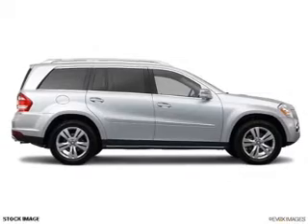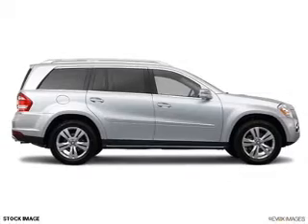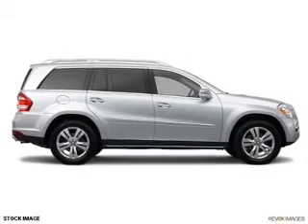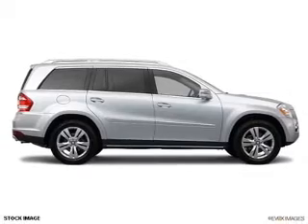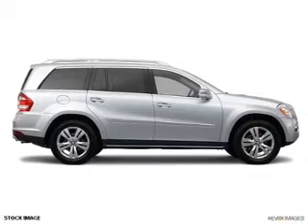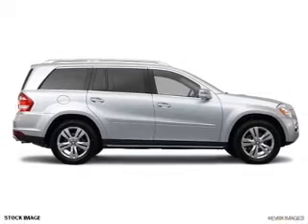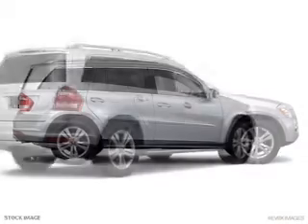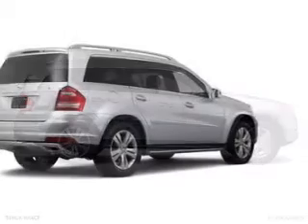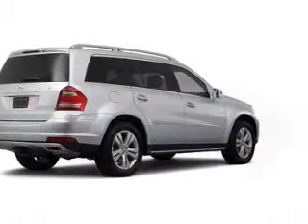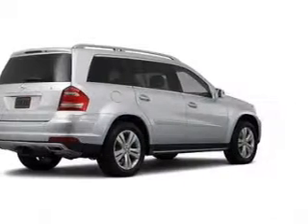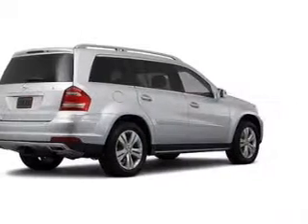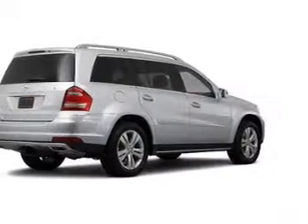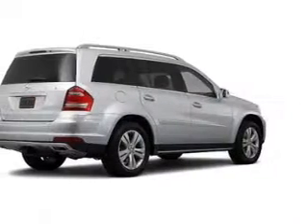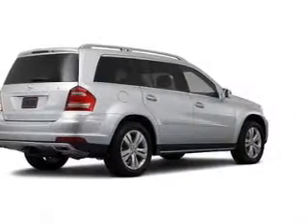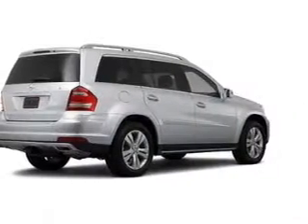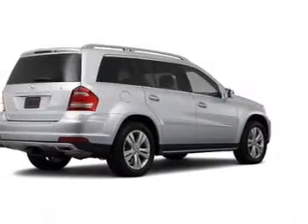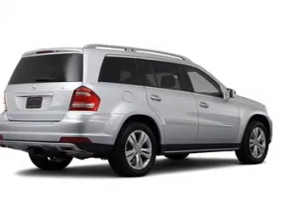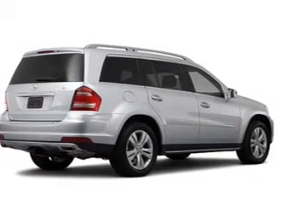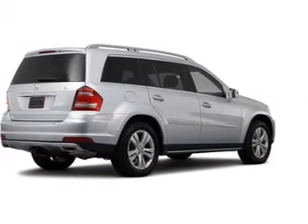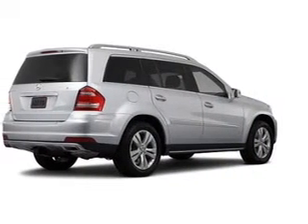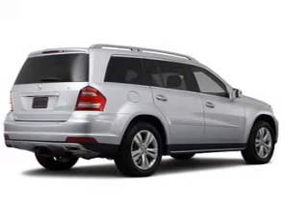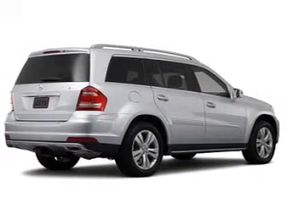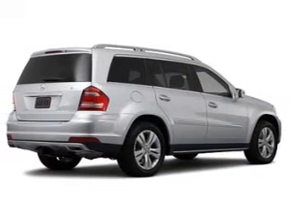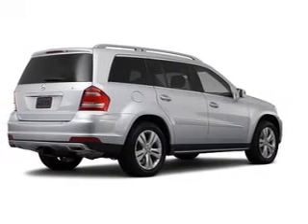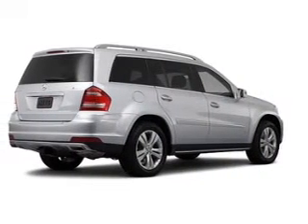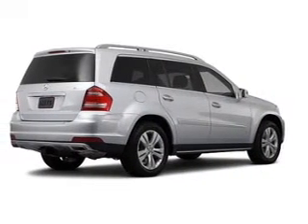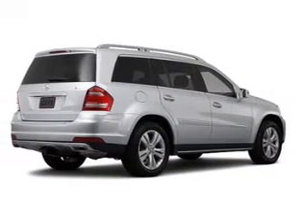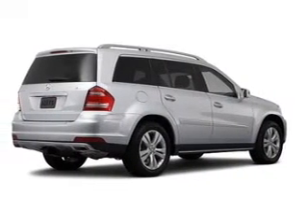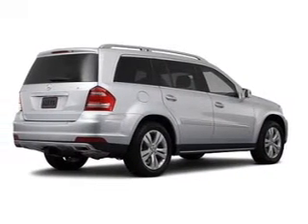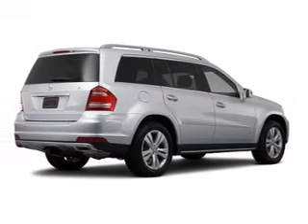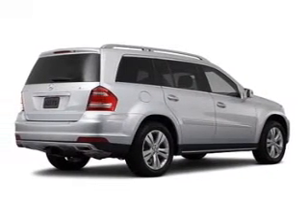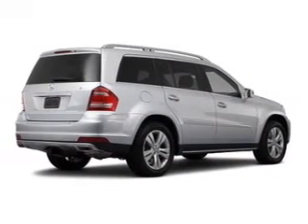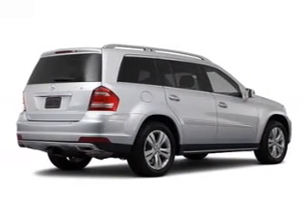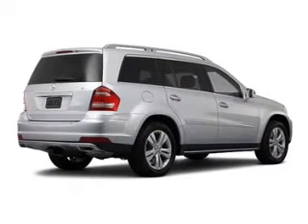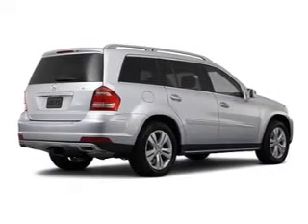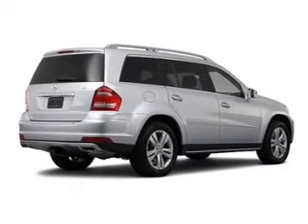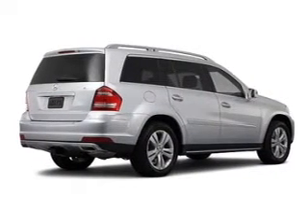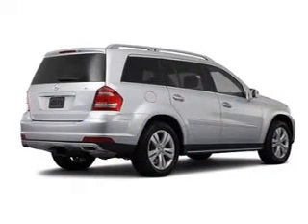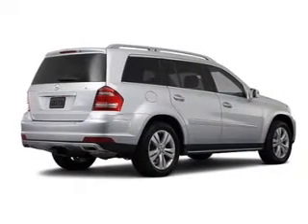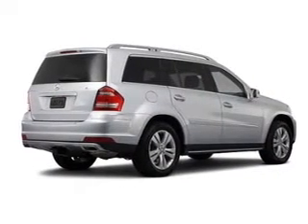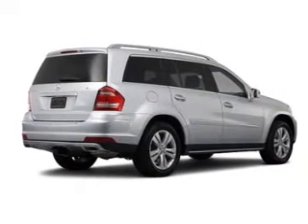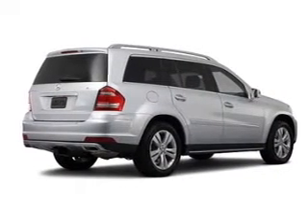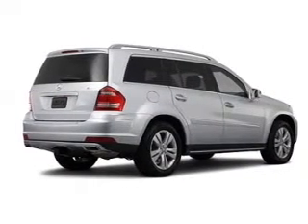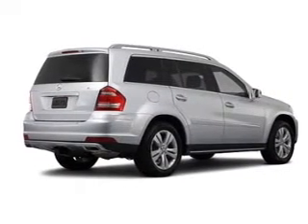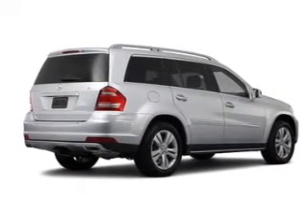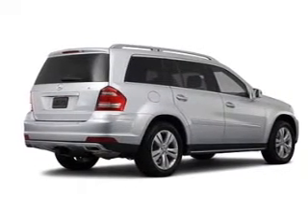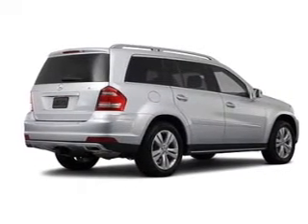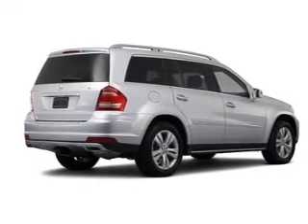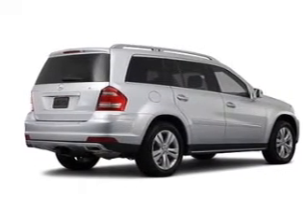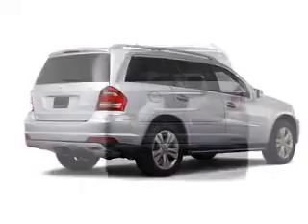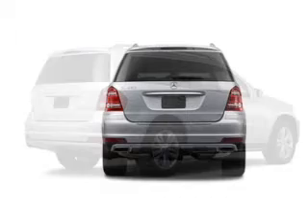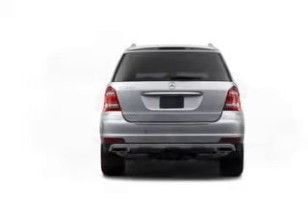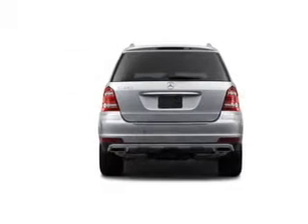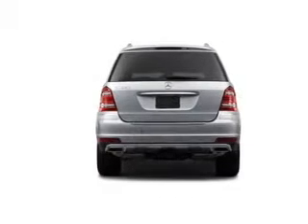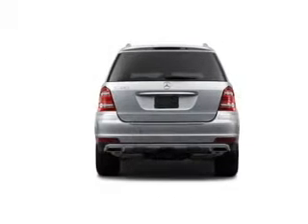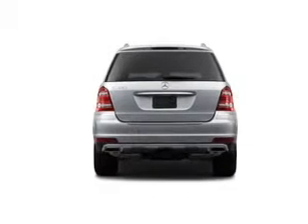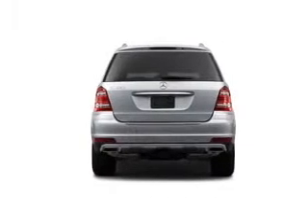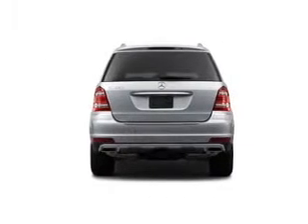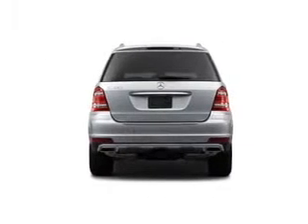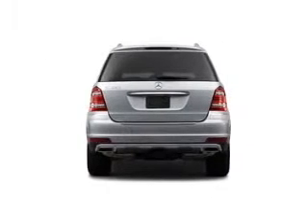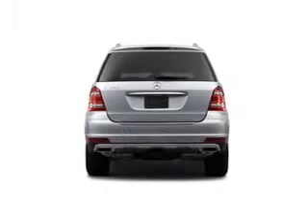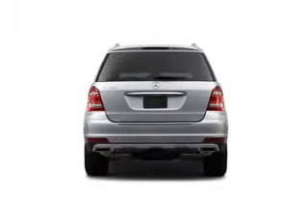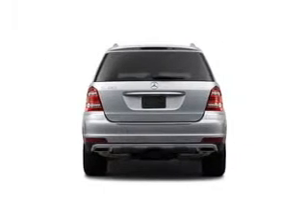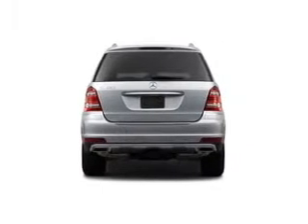Power door locks, power windows, cruise control, and AM-FM stereo with a CD player. Call today to schedule a test drive.